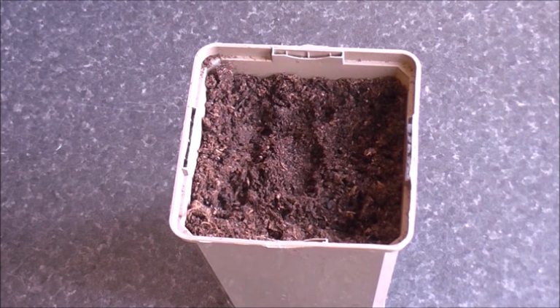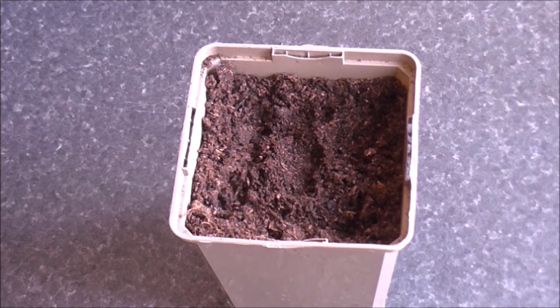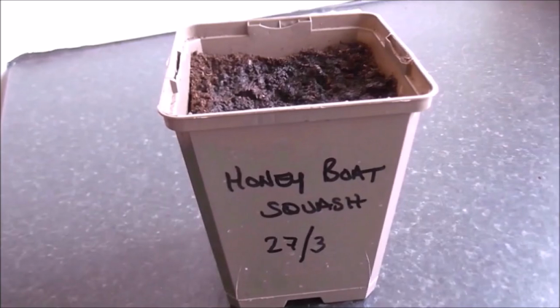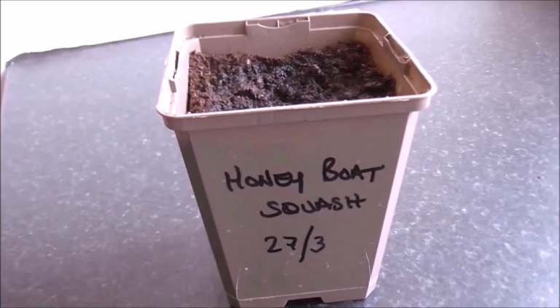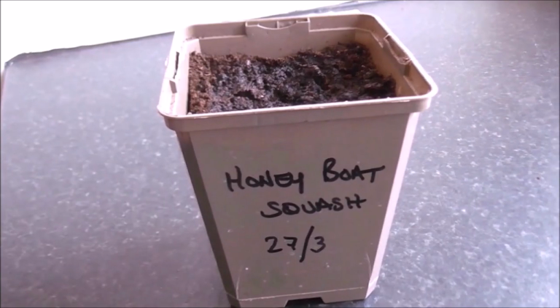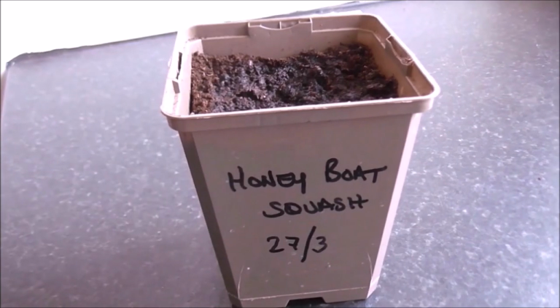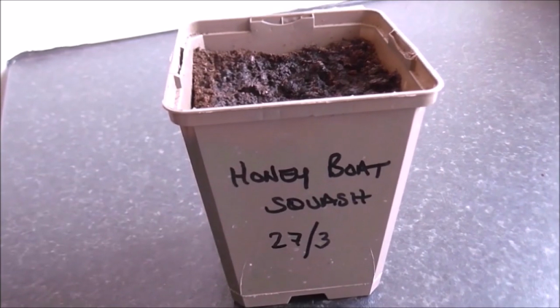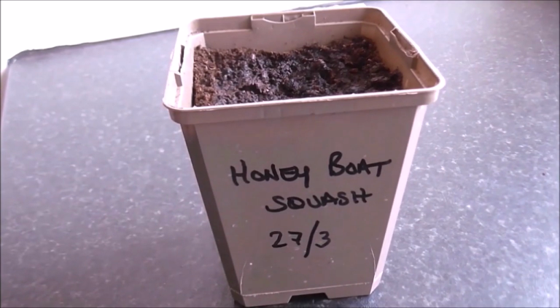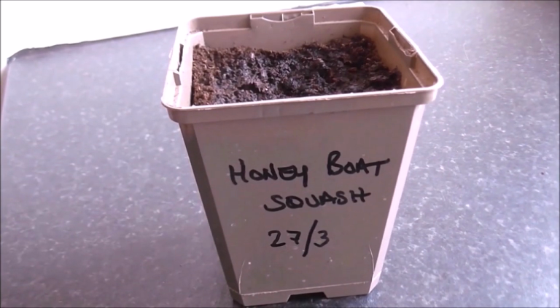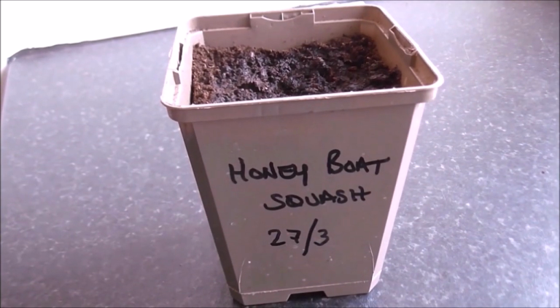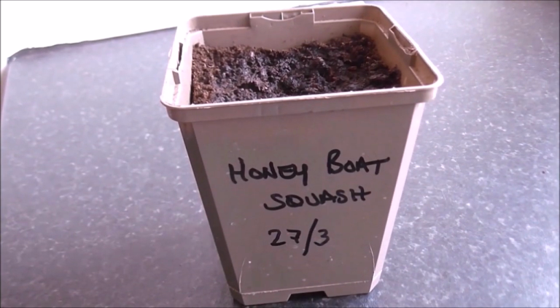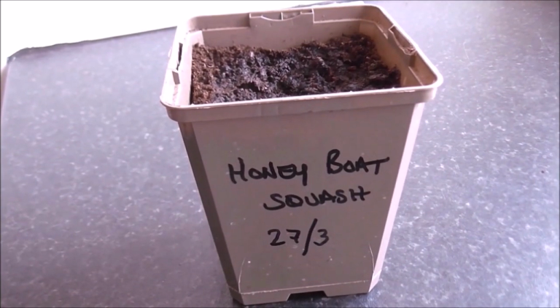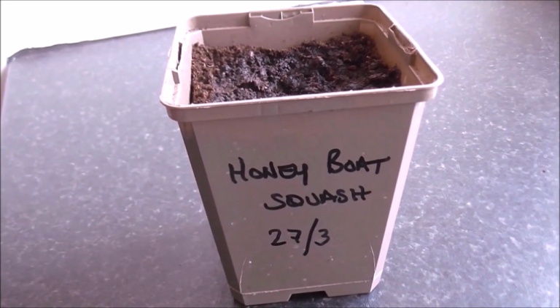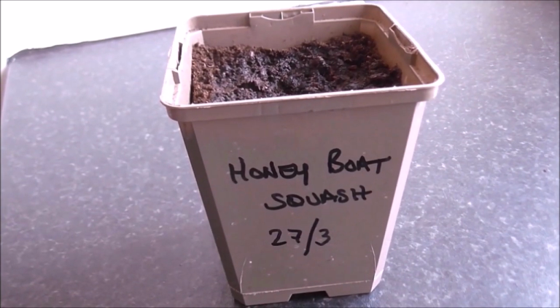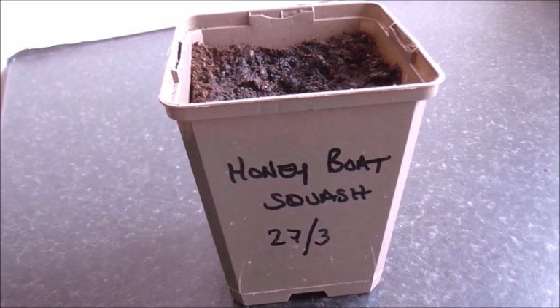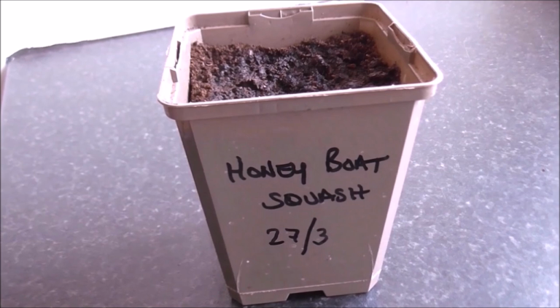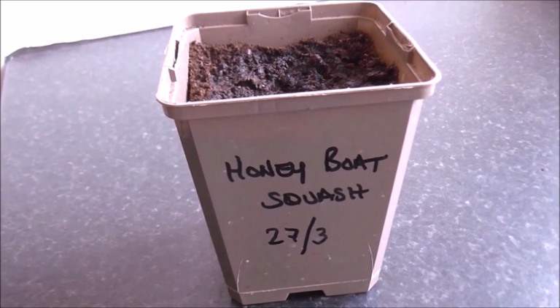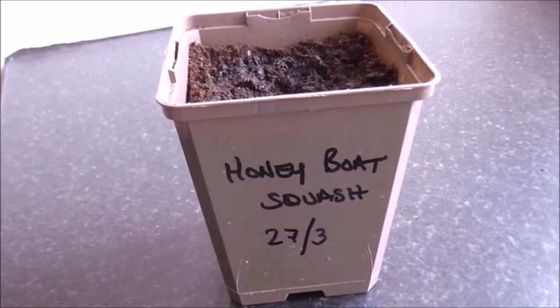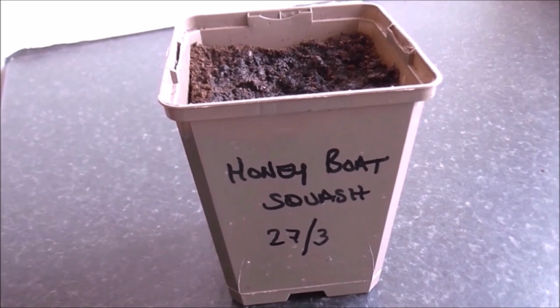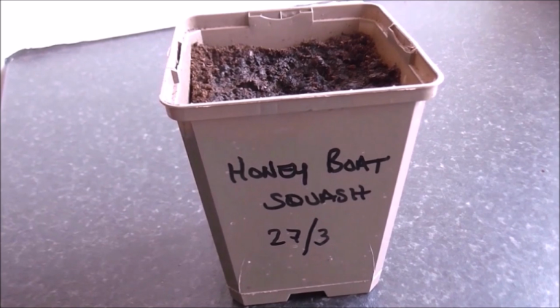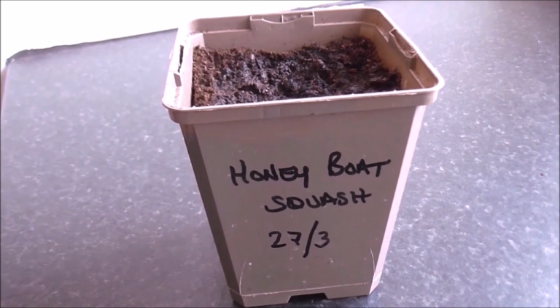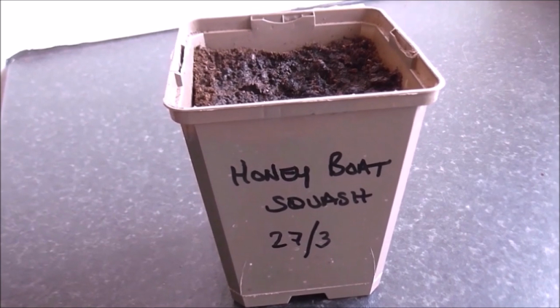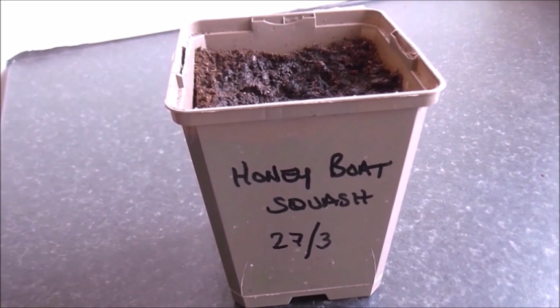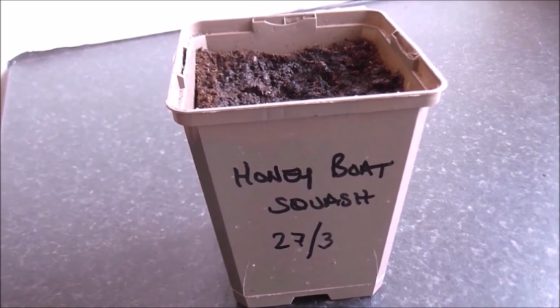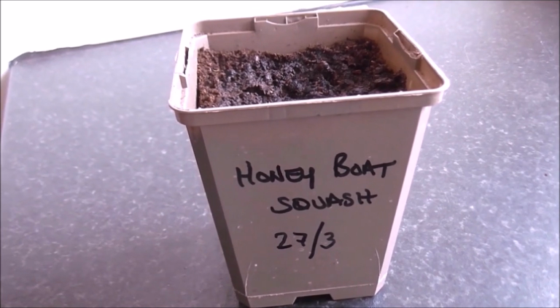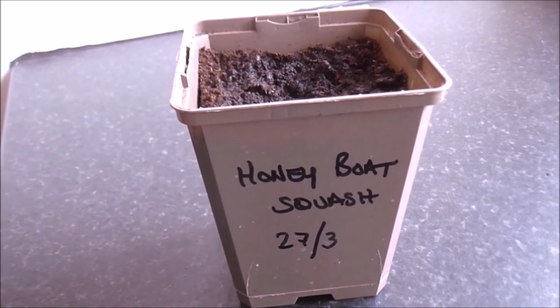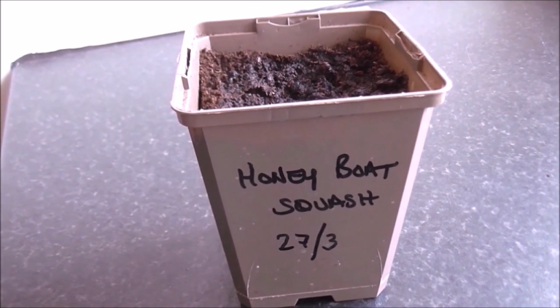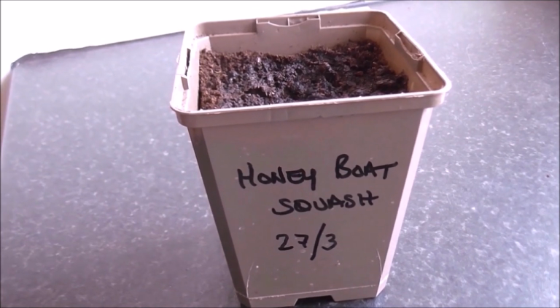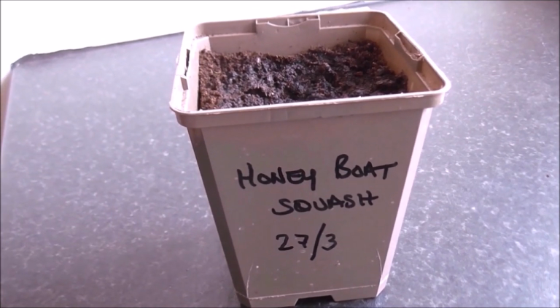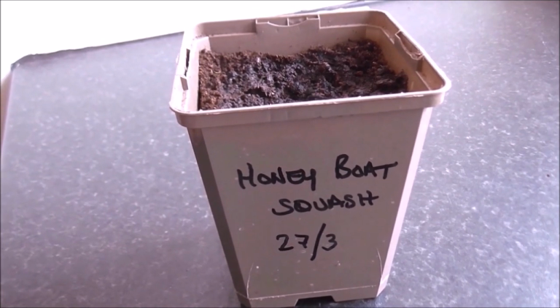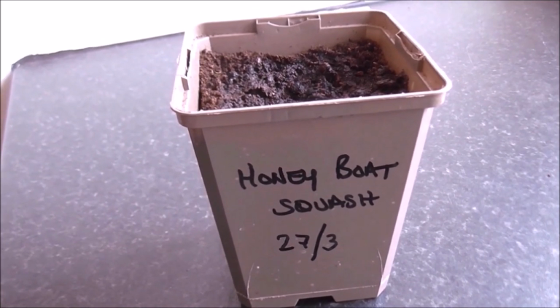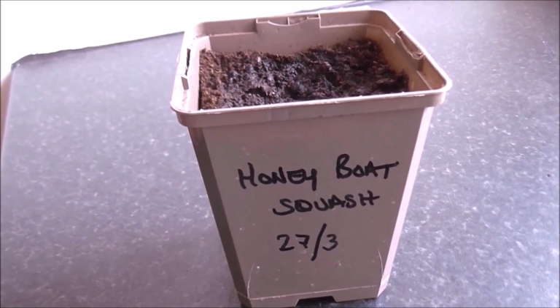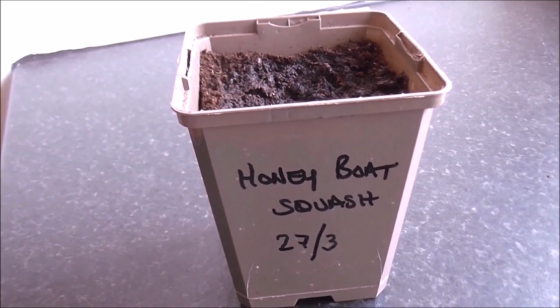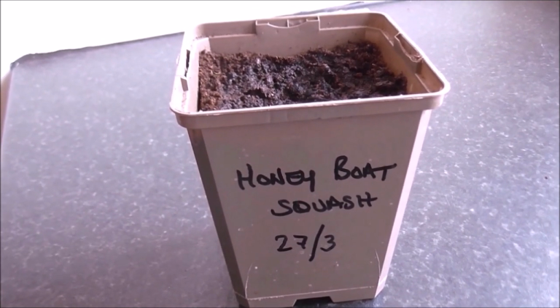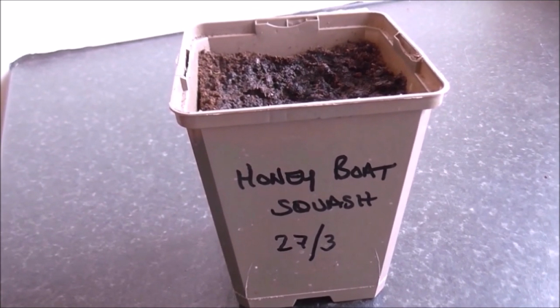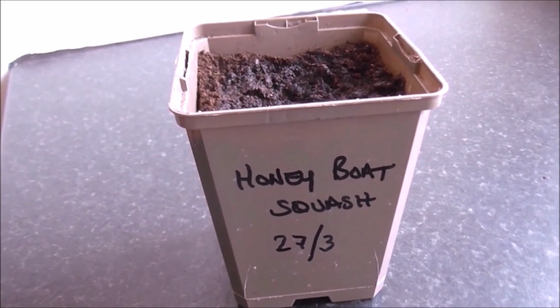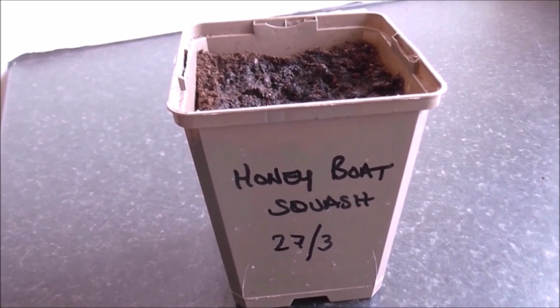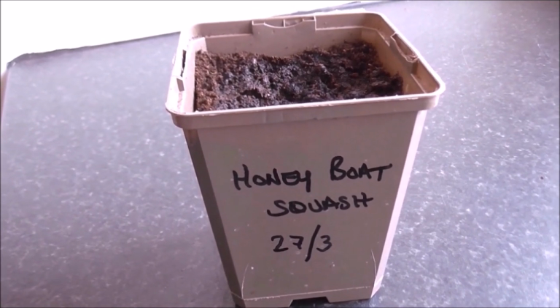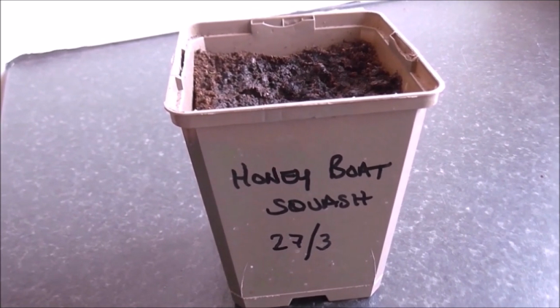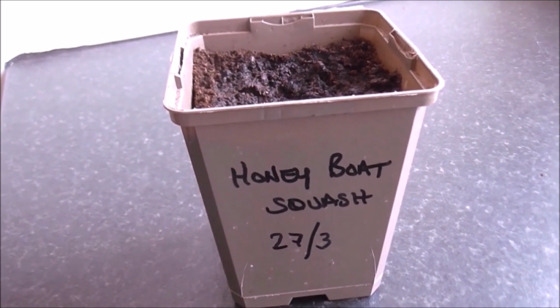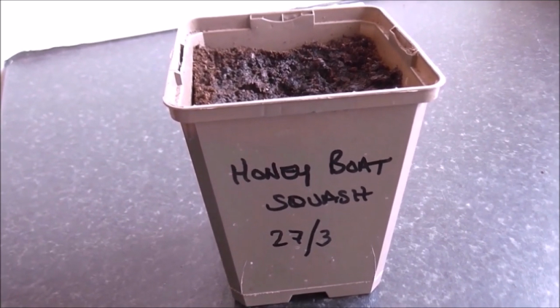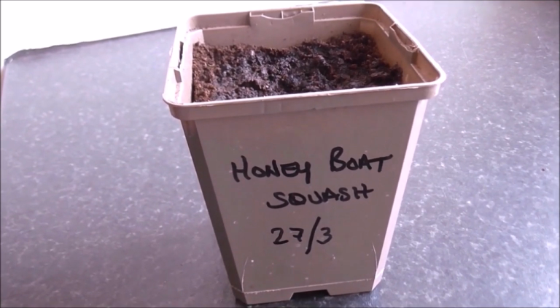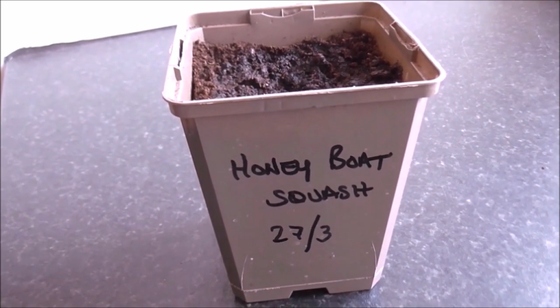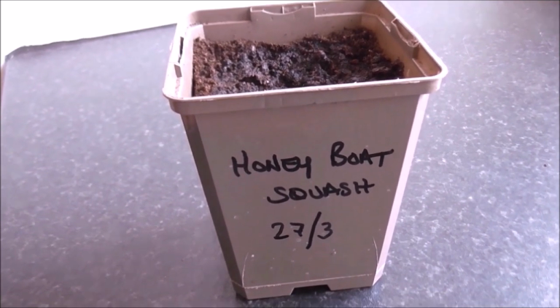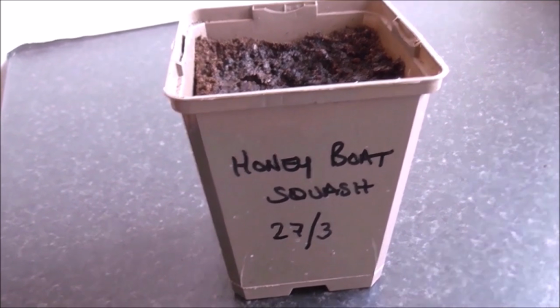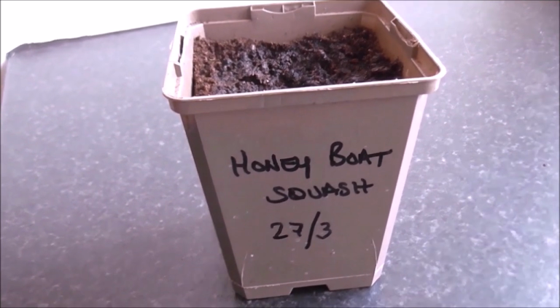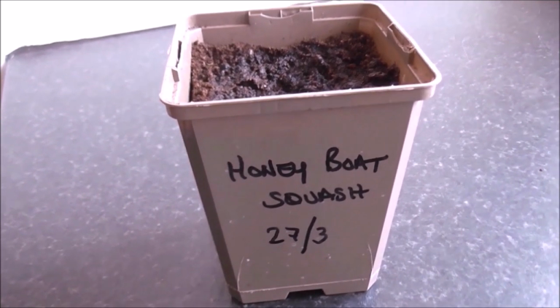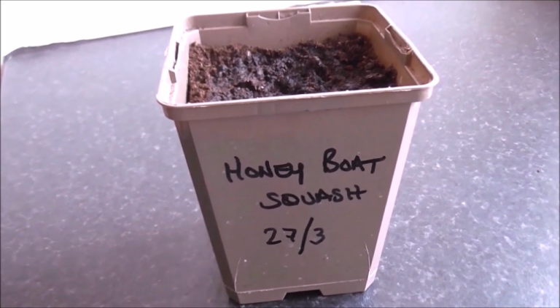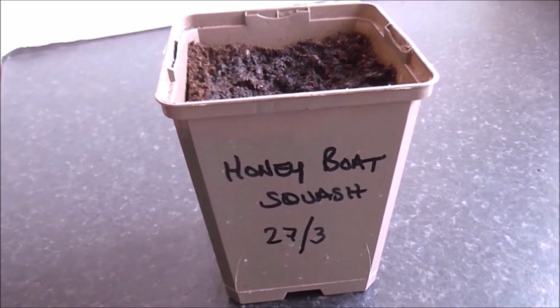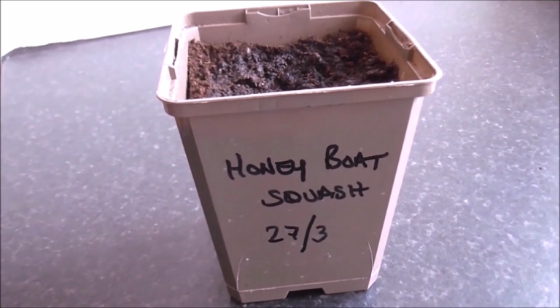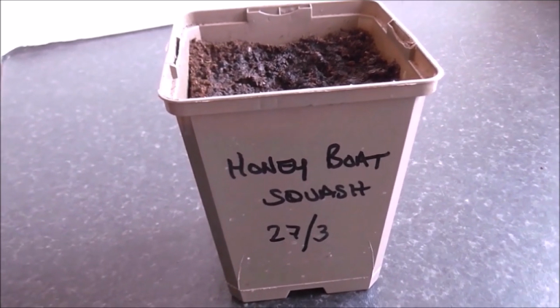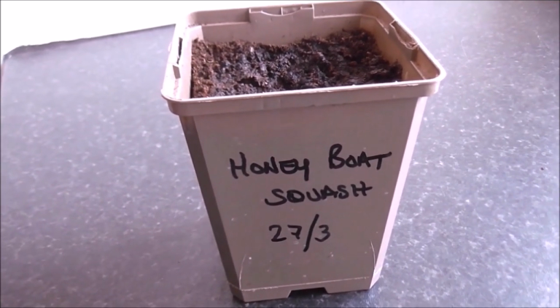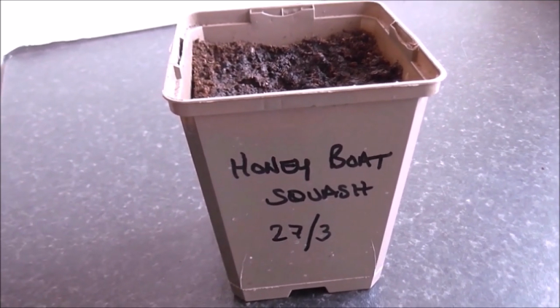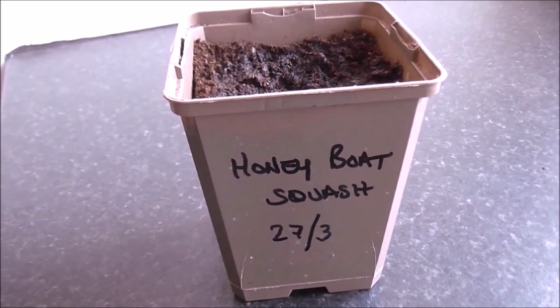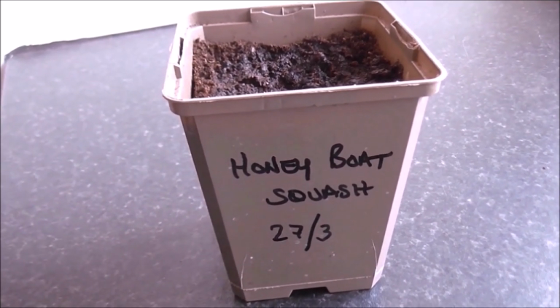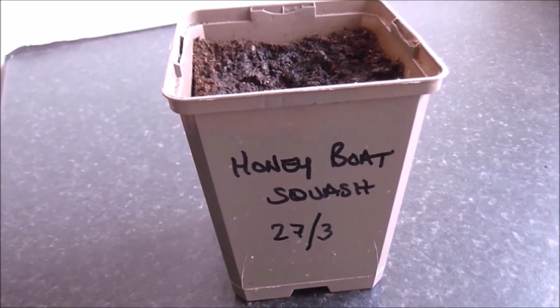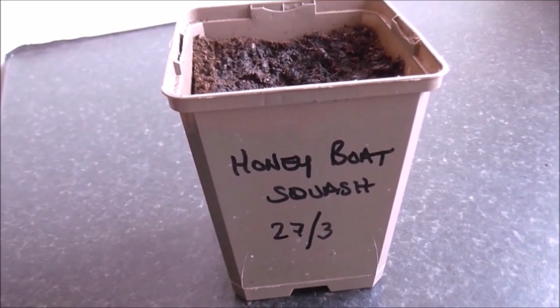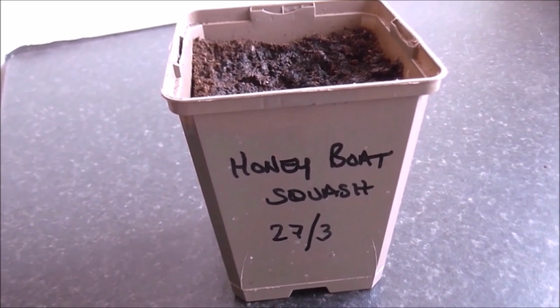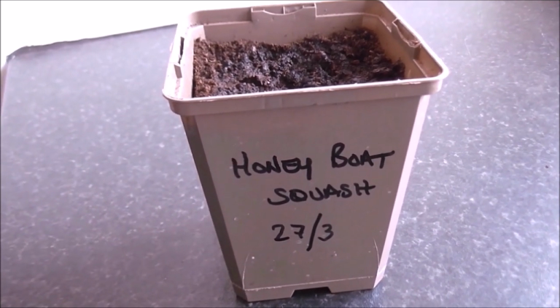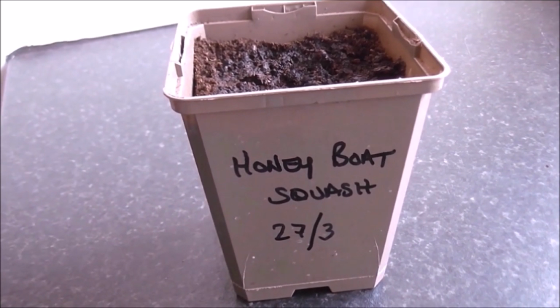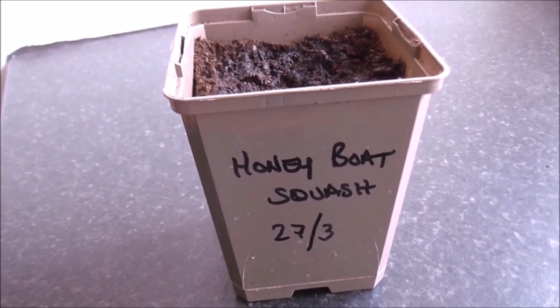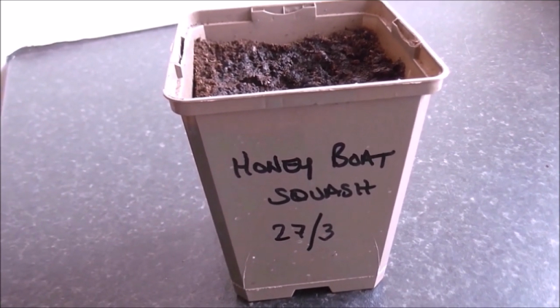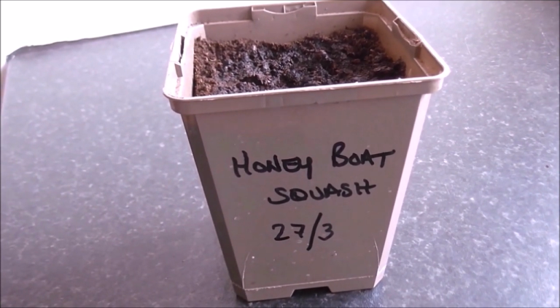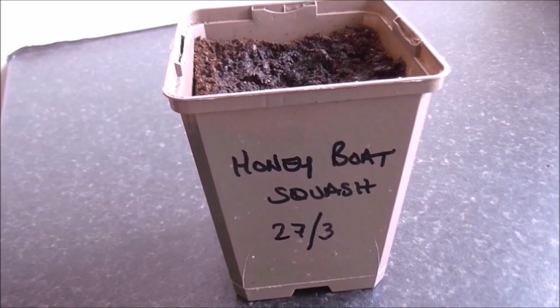Now that it's labeled up, all I need to do is place this pot in a propagator and leave it in a sunny position.